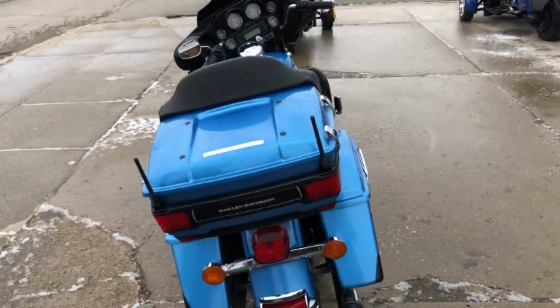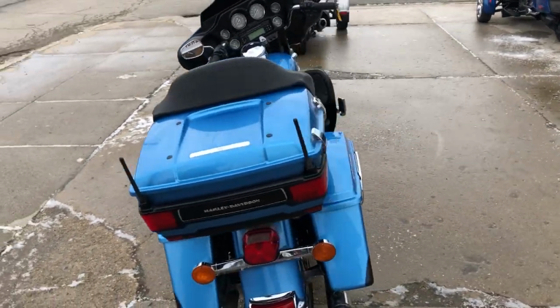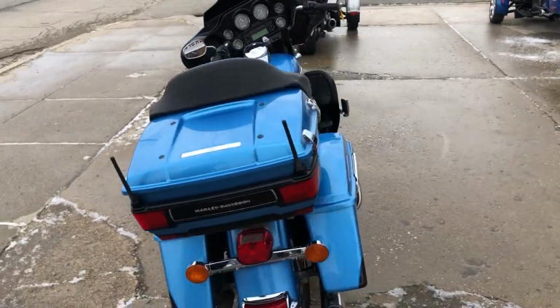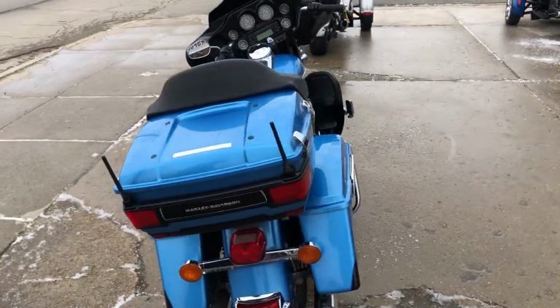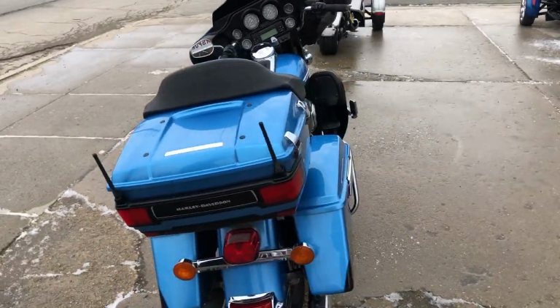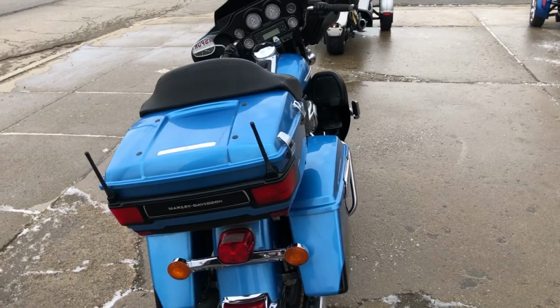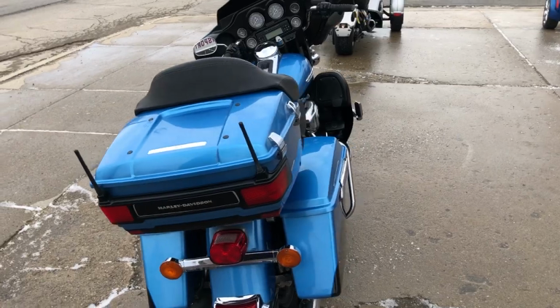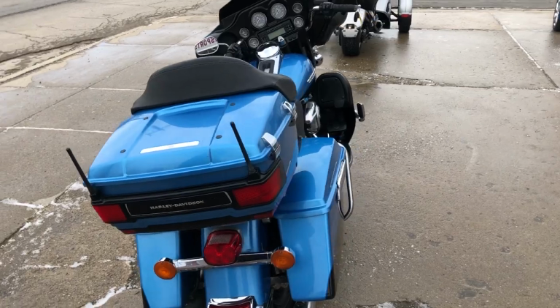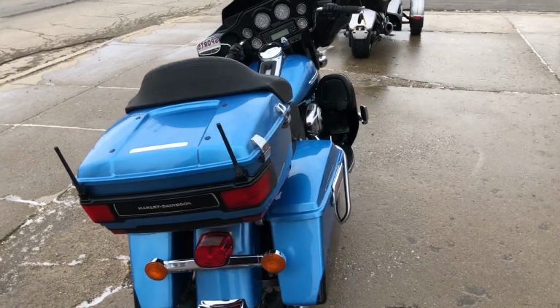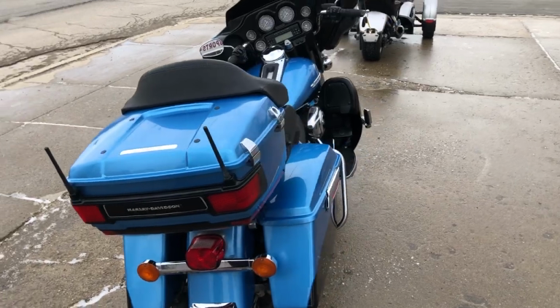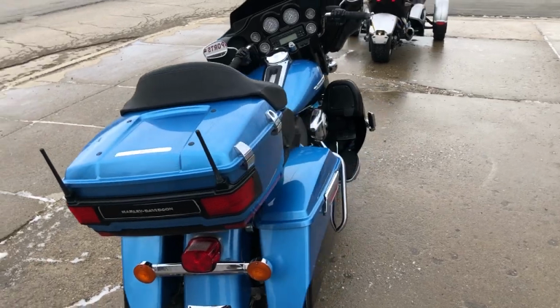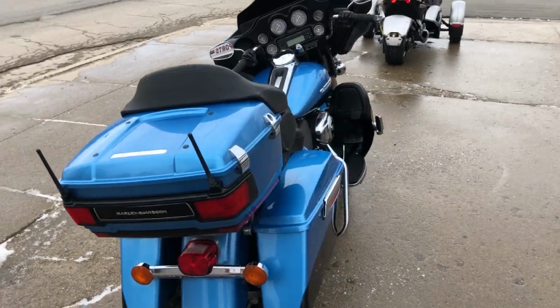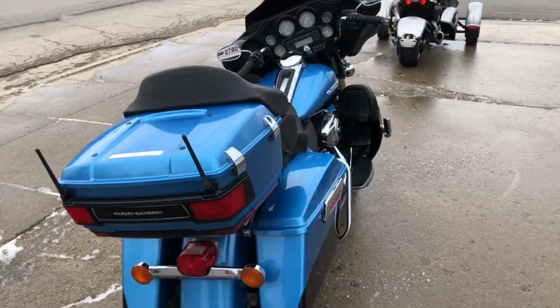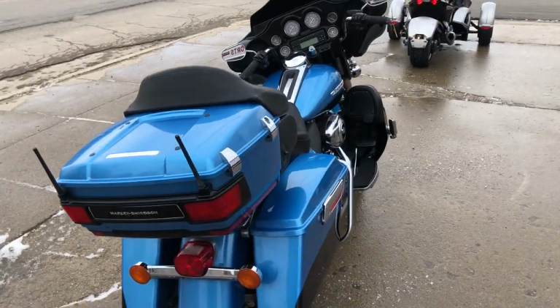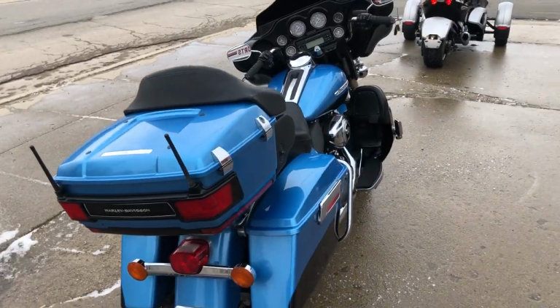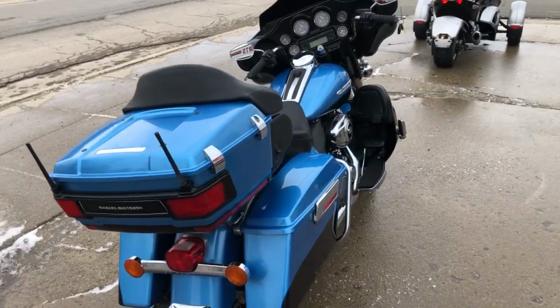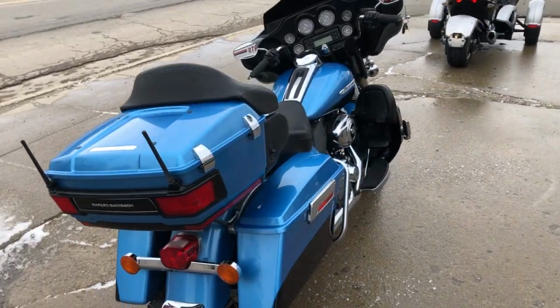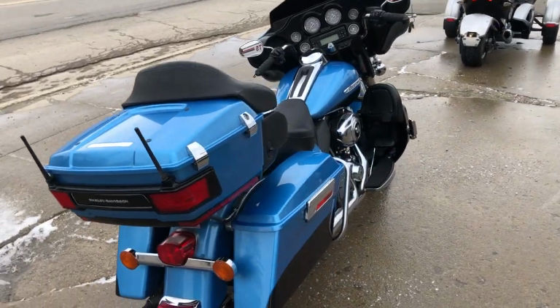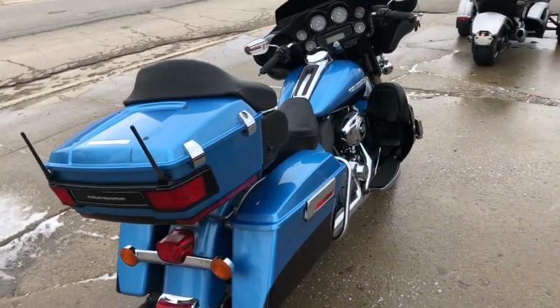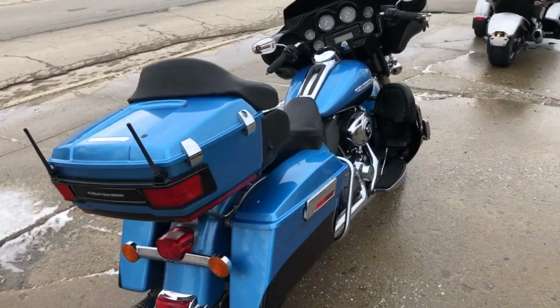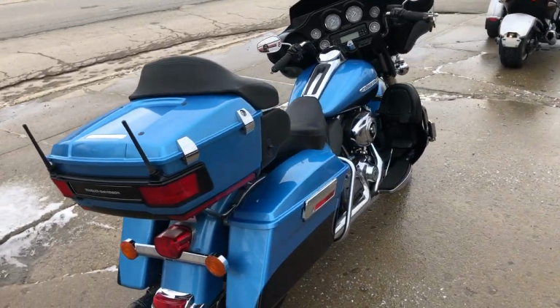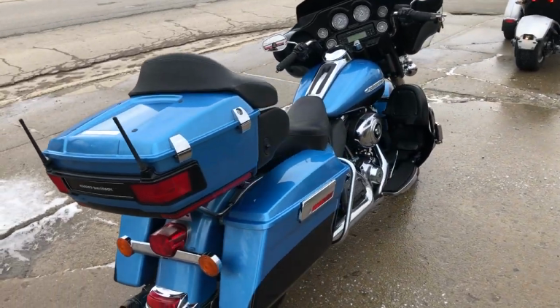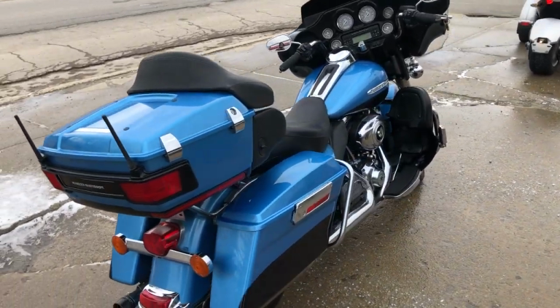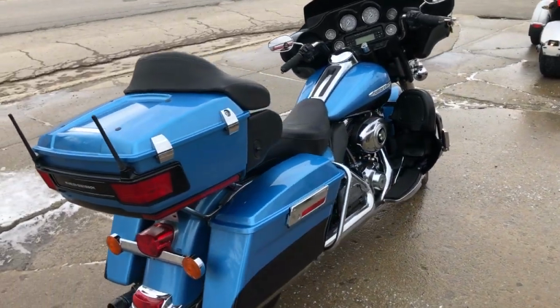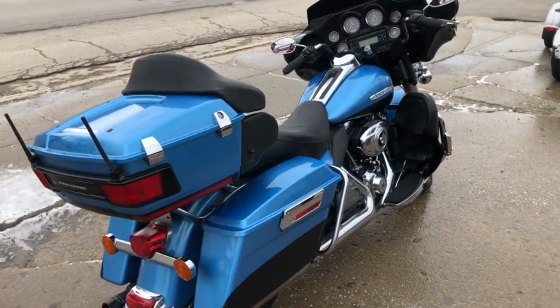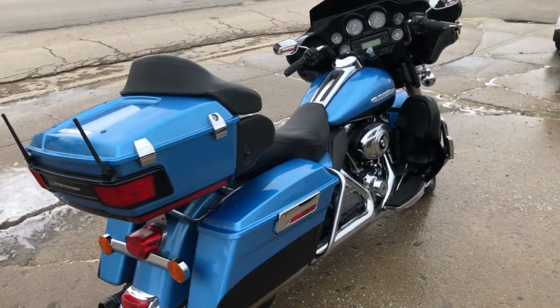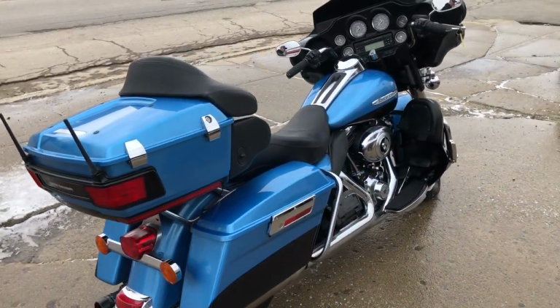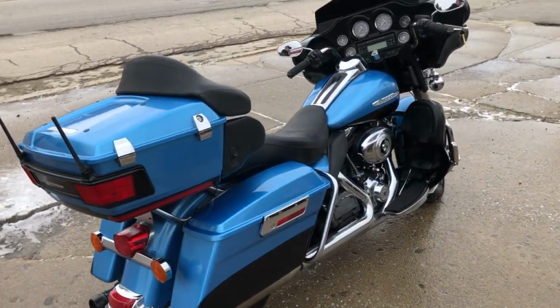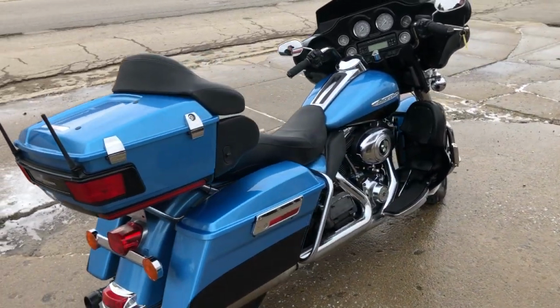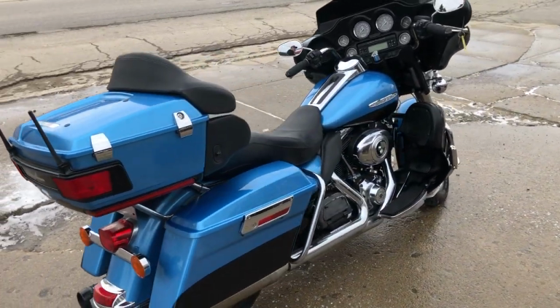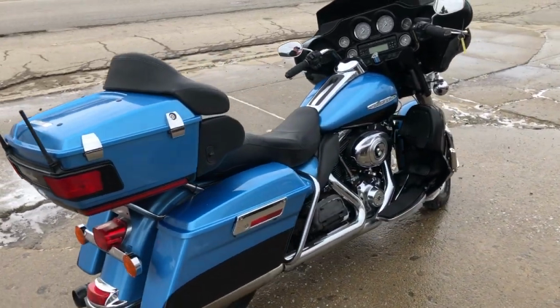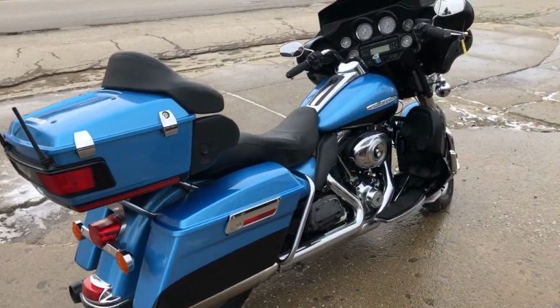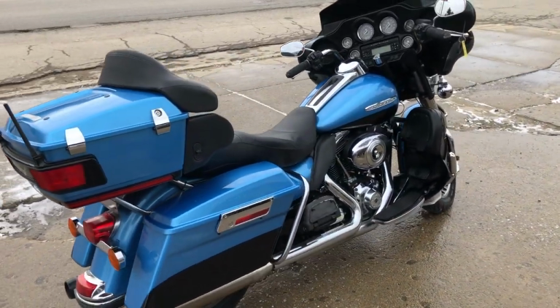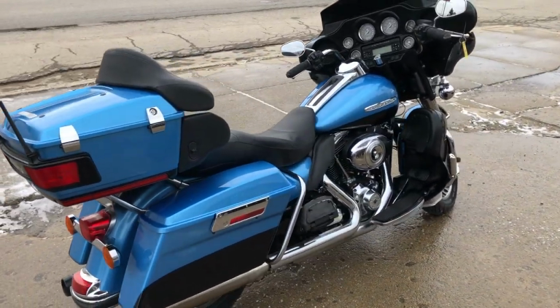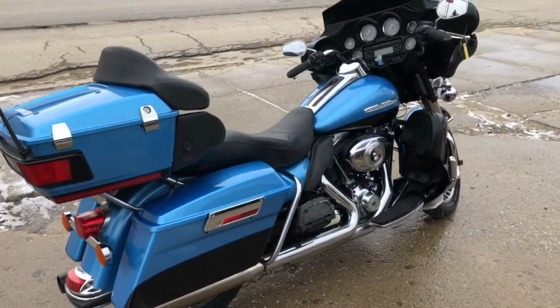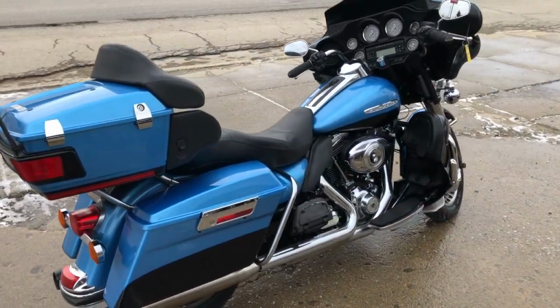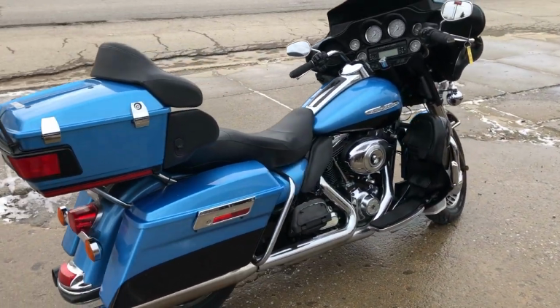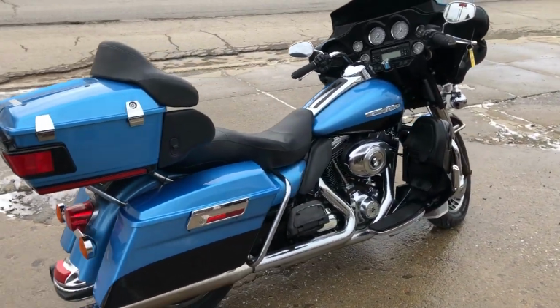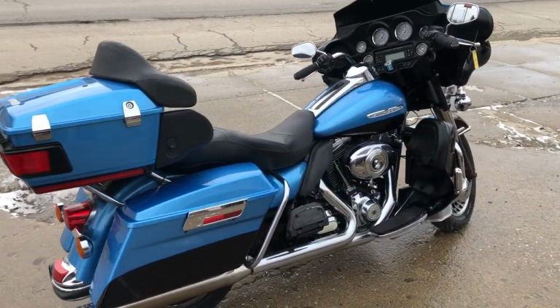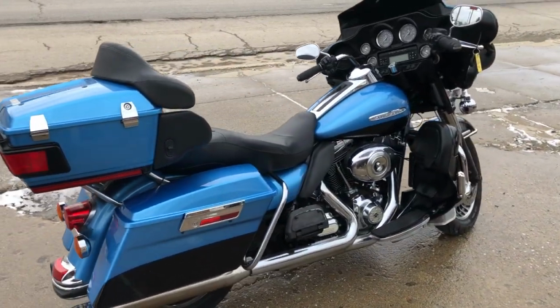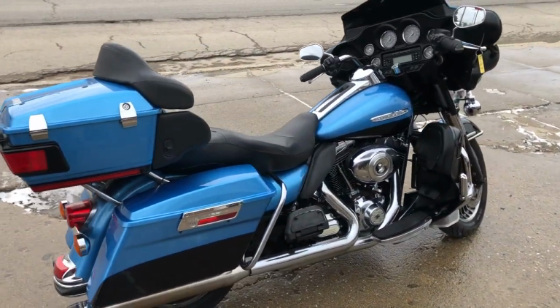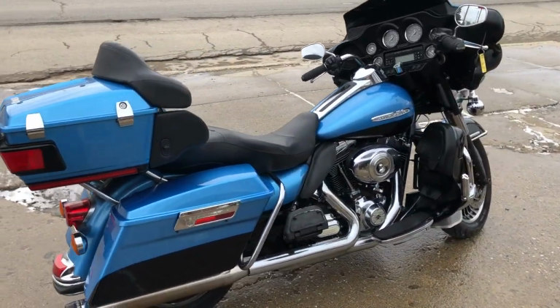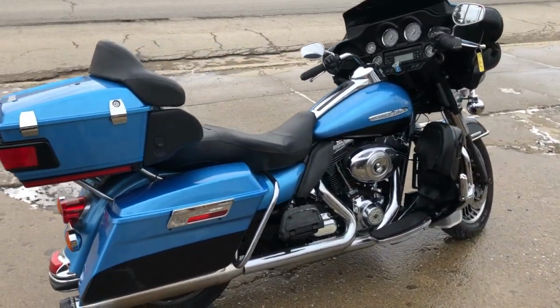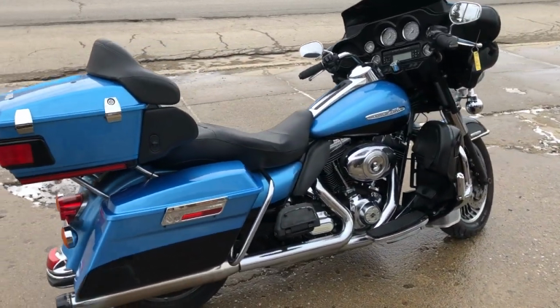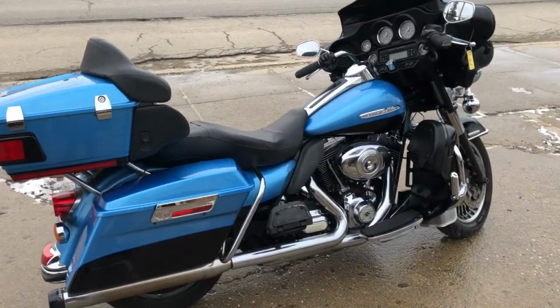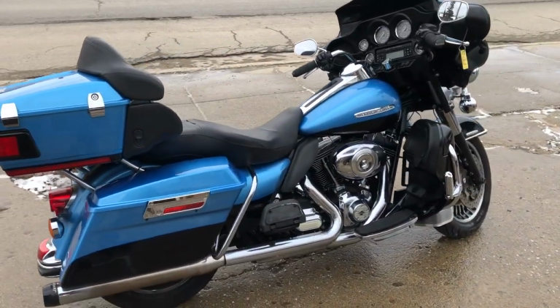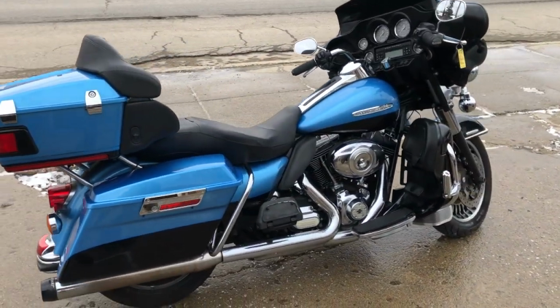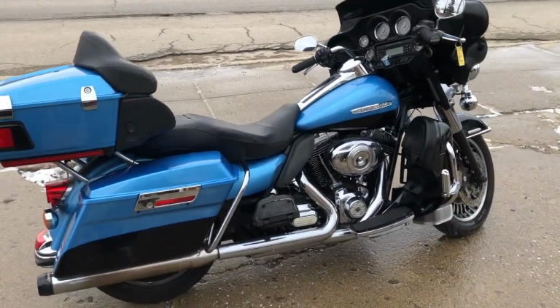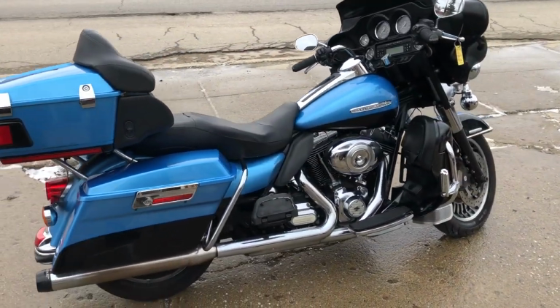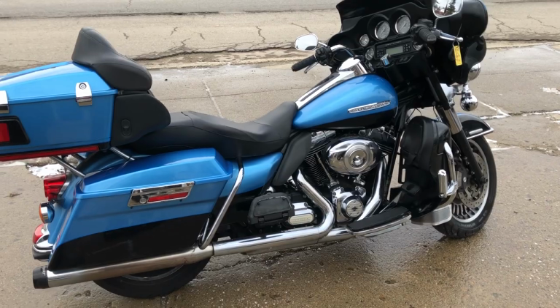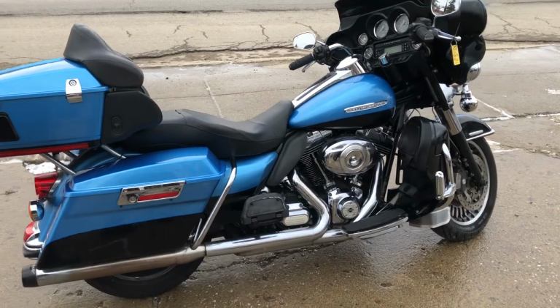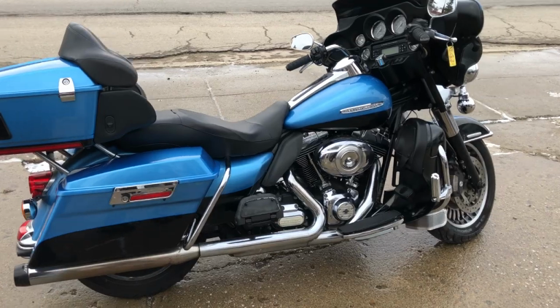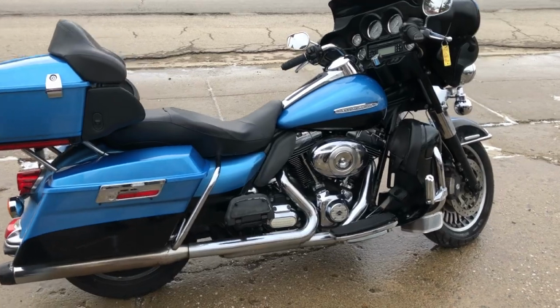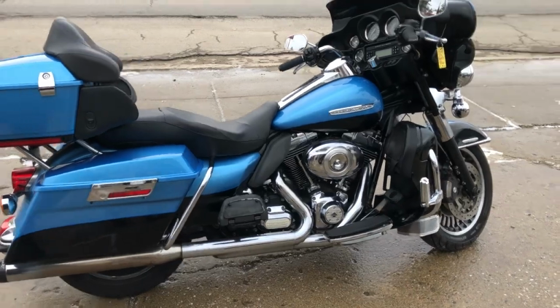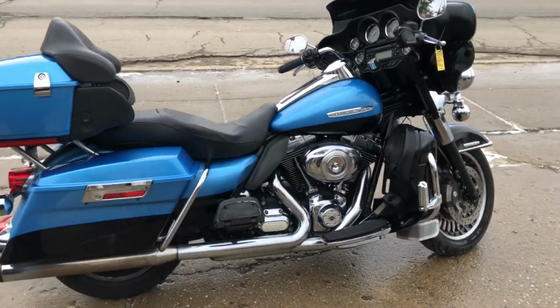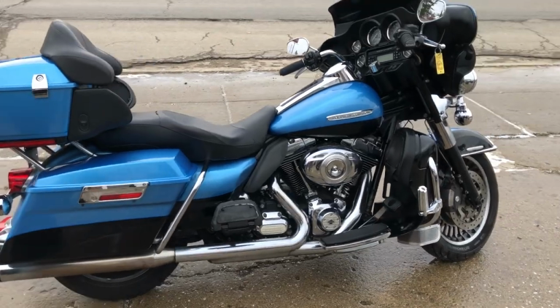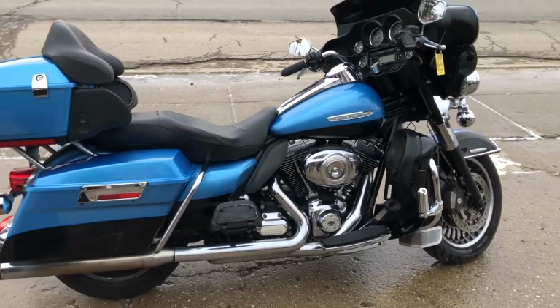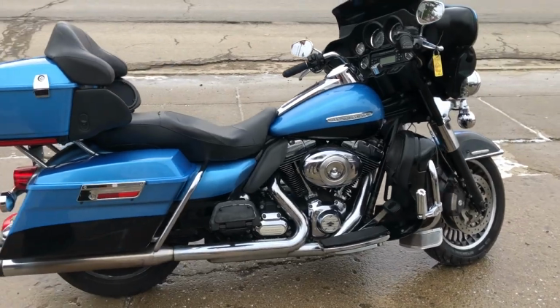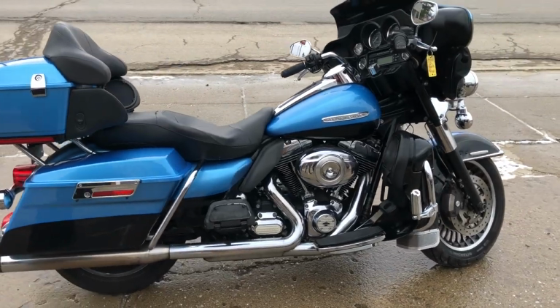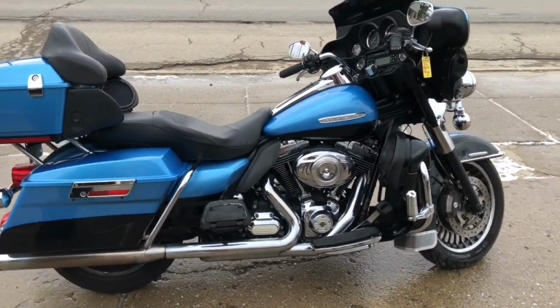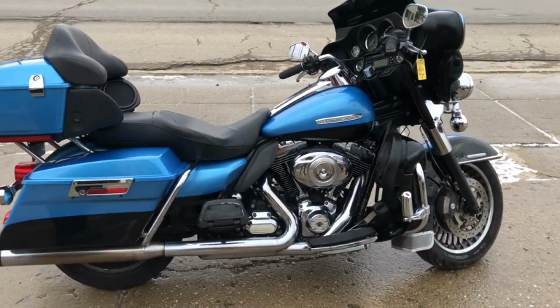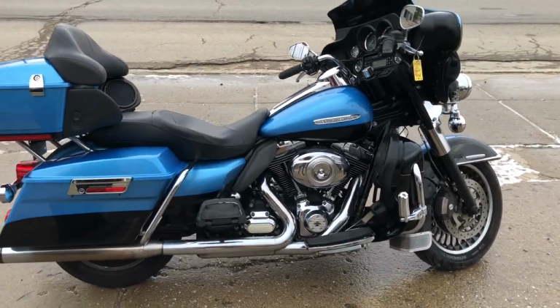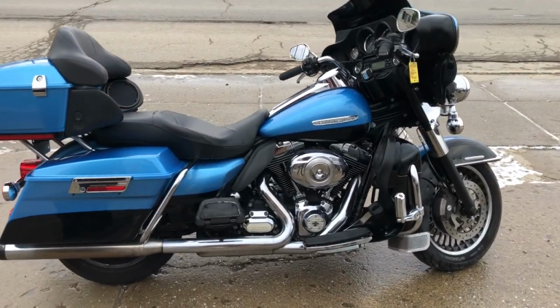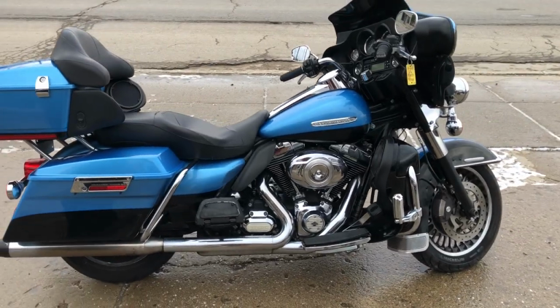Only $8,999 — a lot of bike for nine grand, guys. Give us a call, we'll get it done. 810-648-9500.